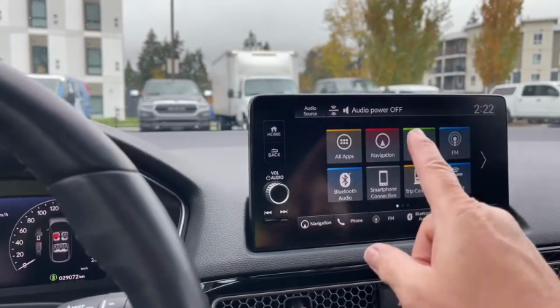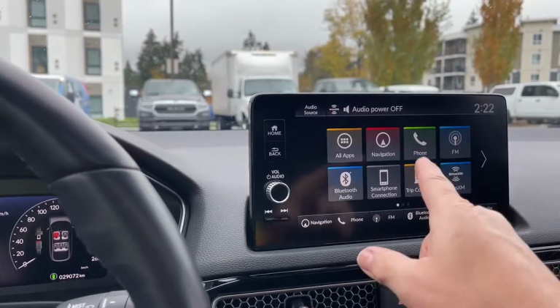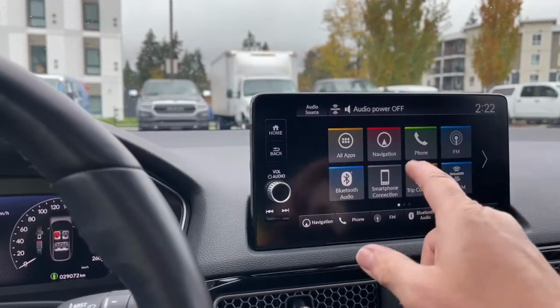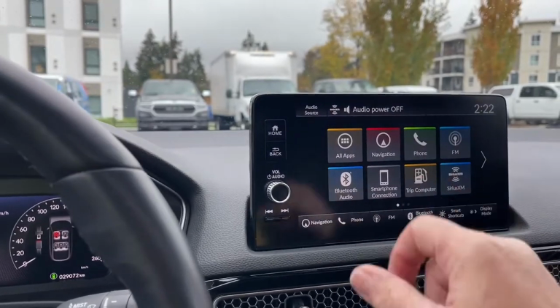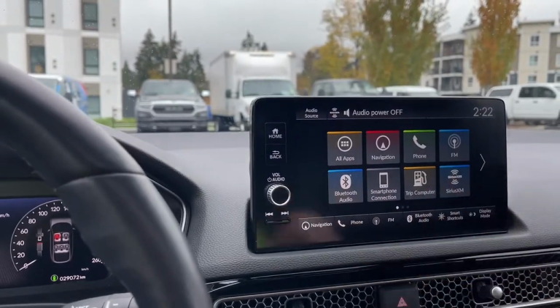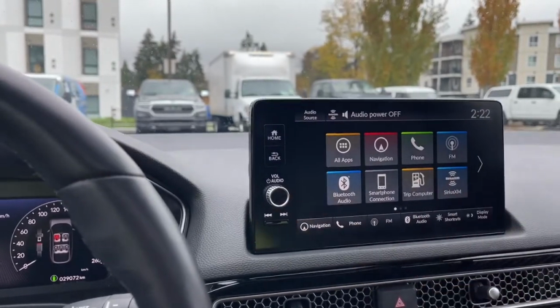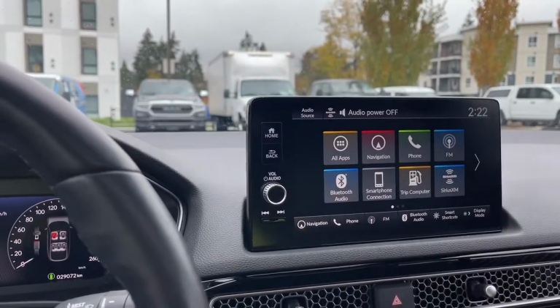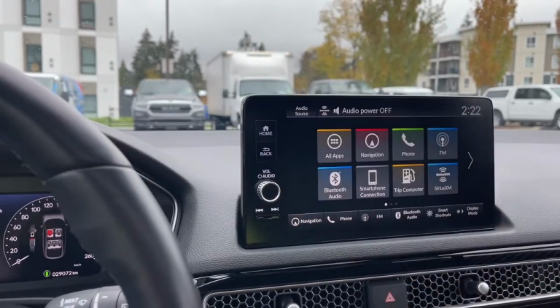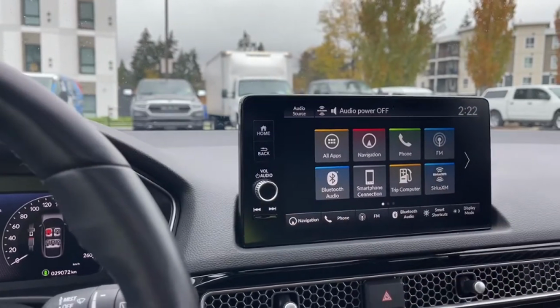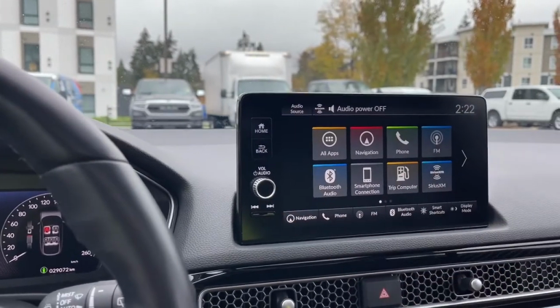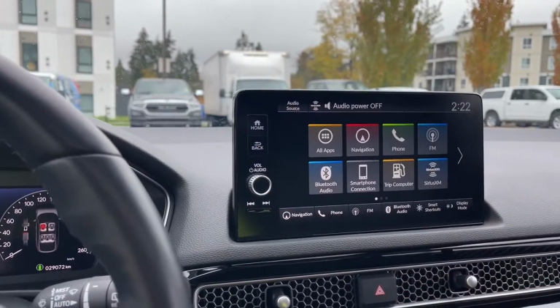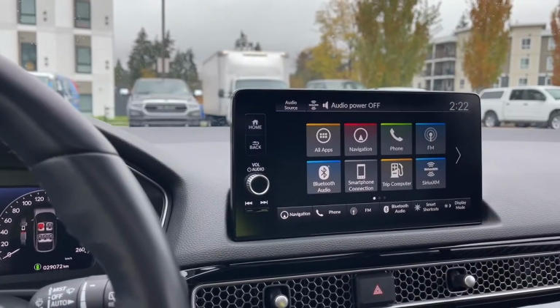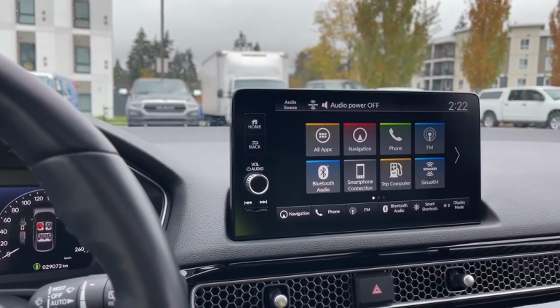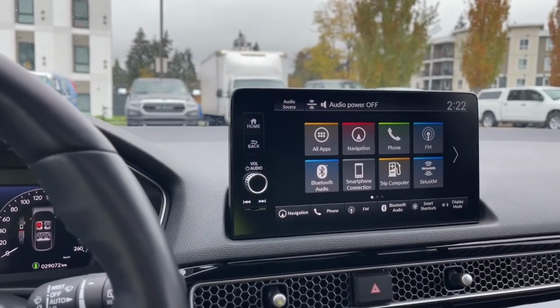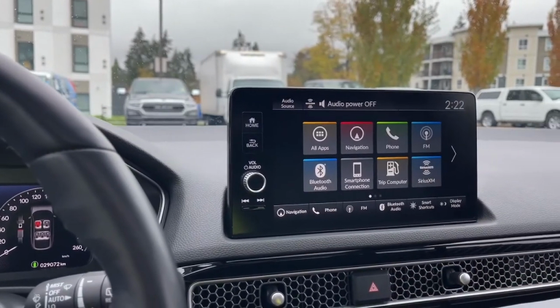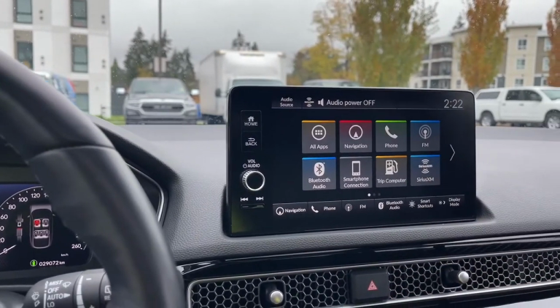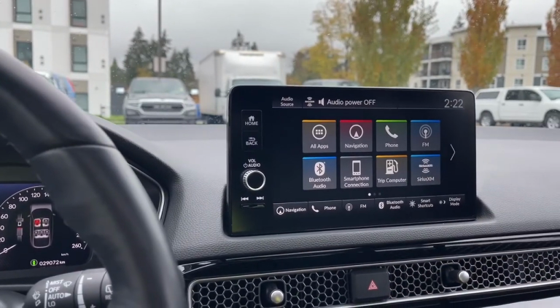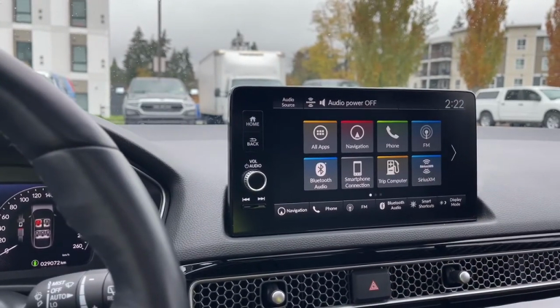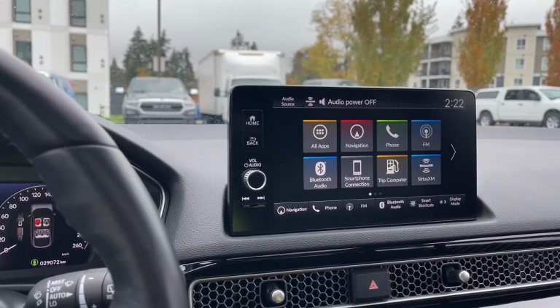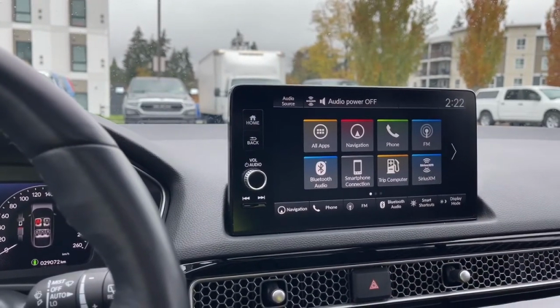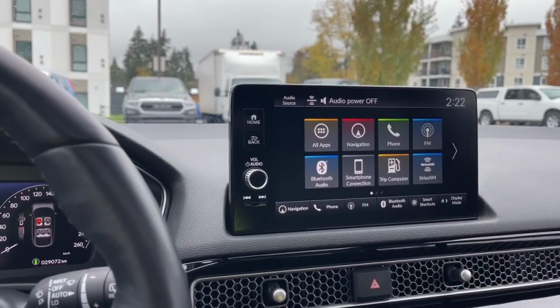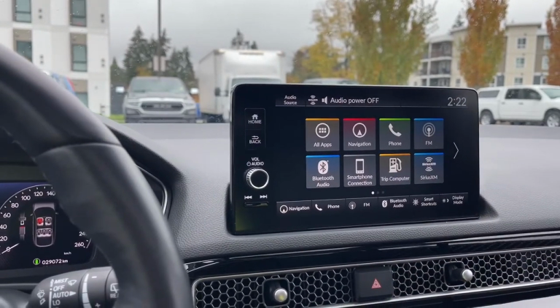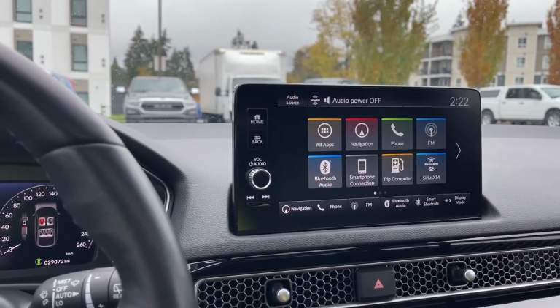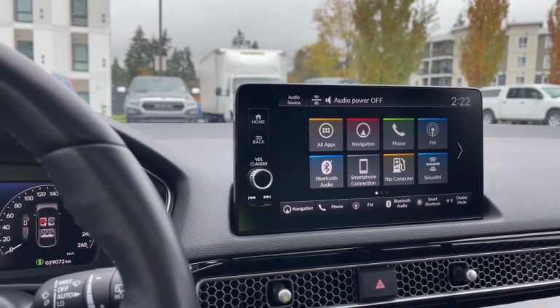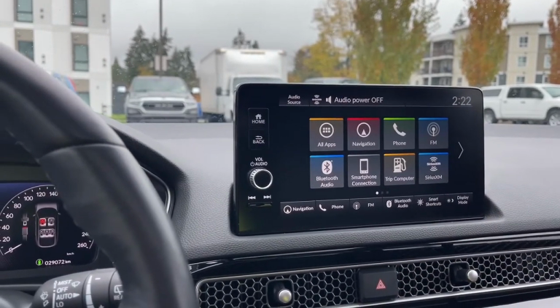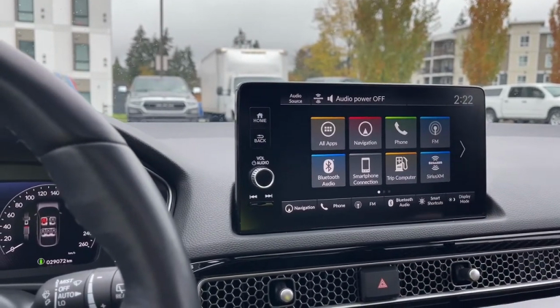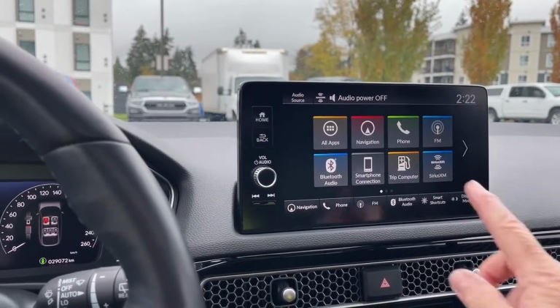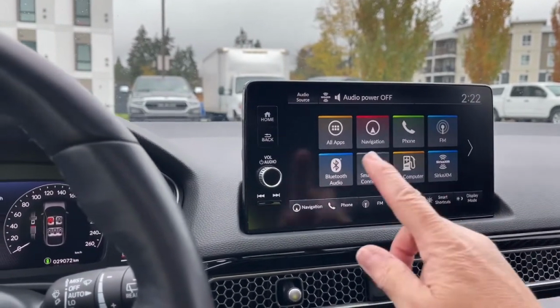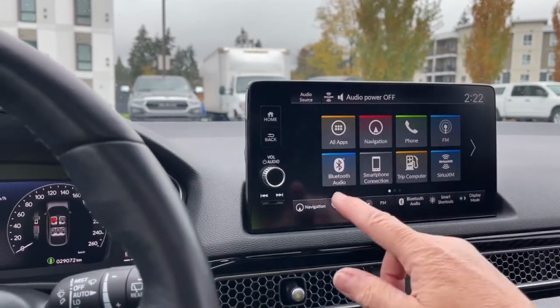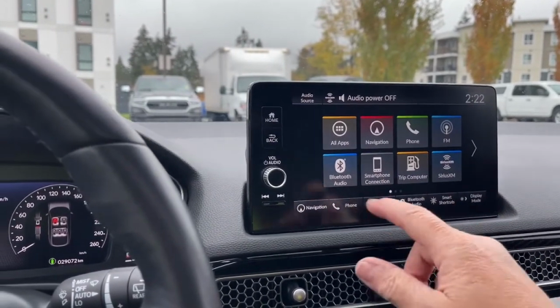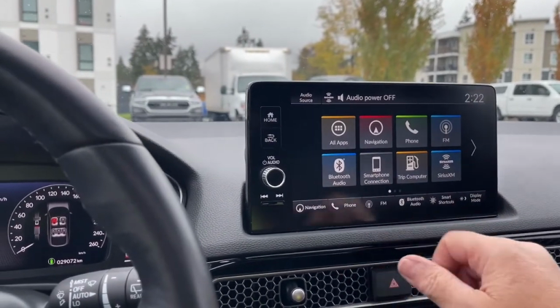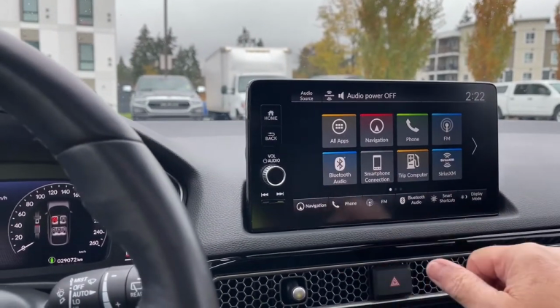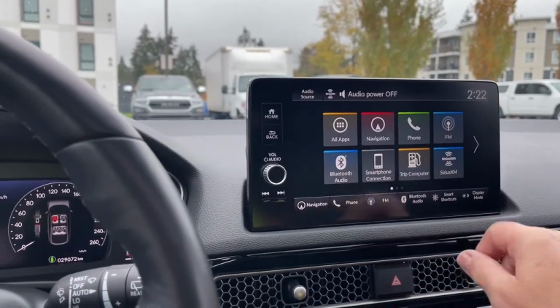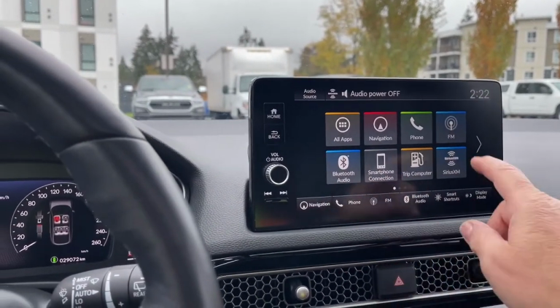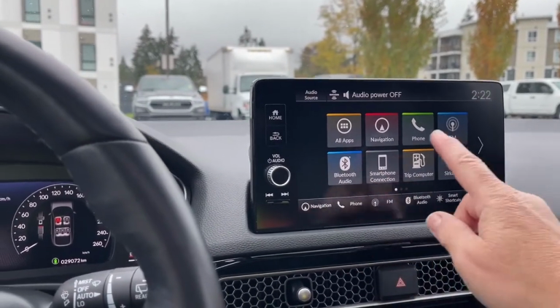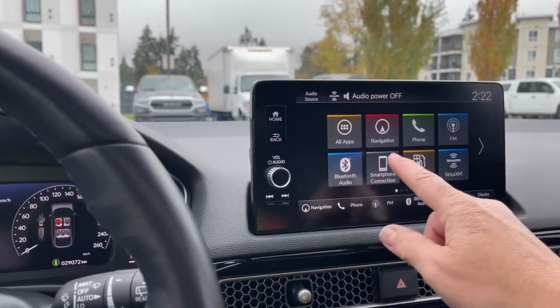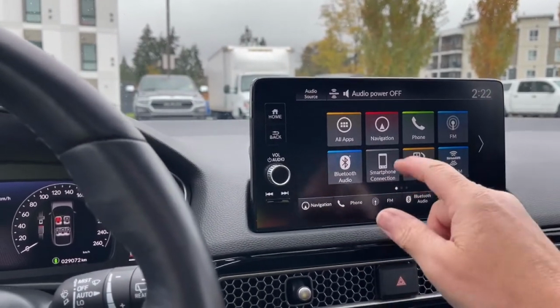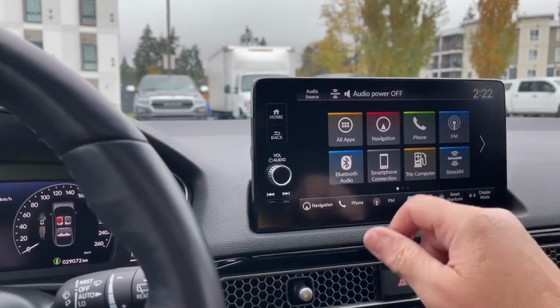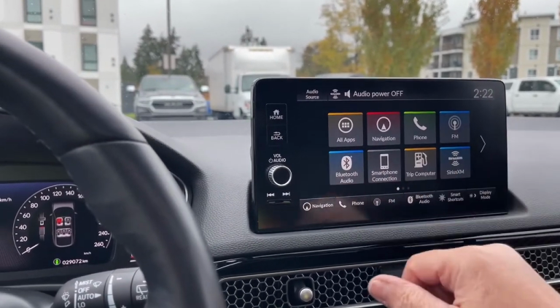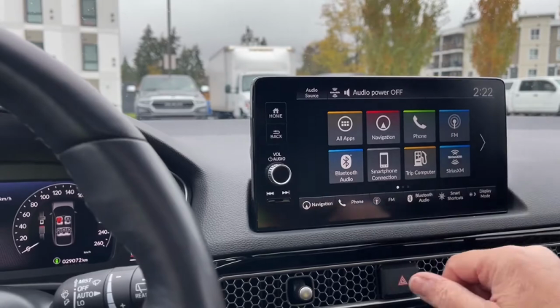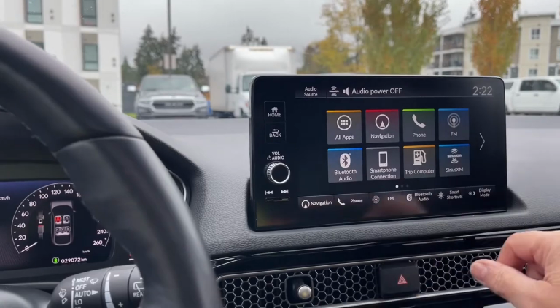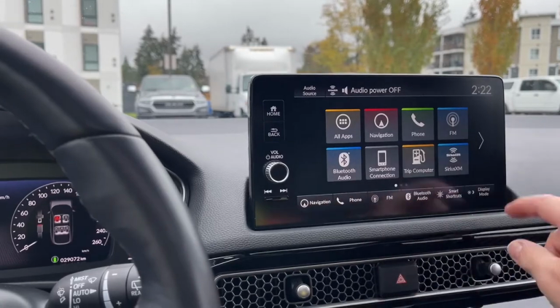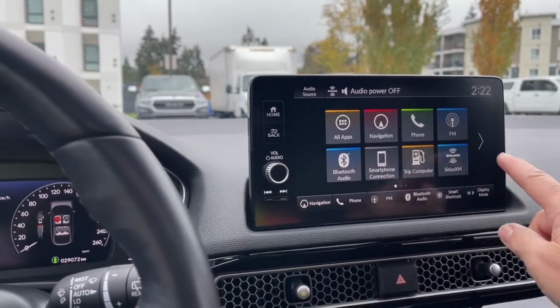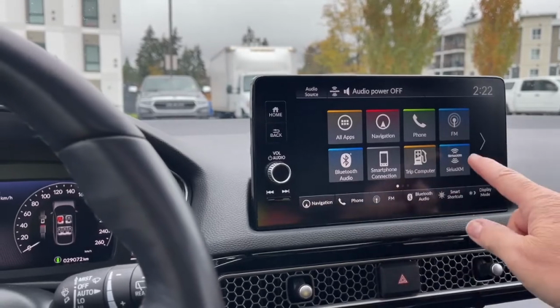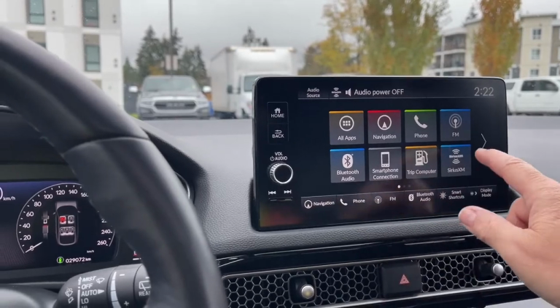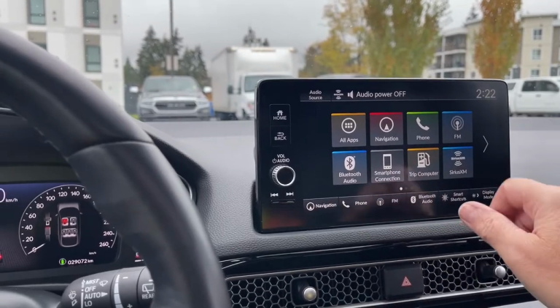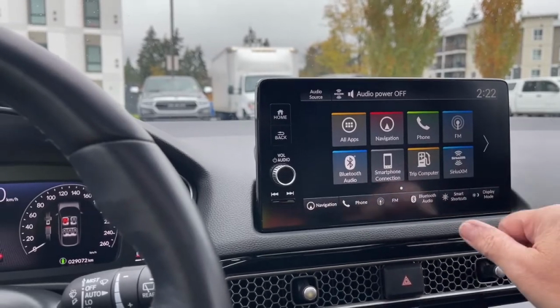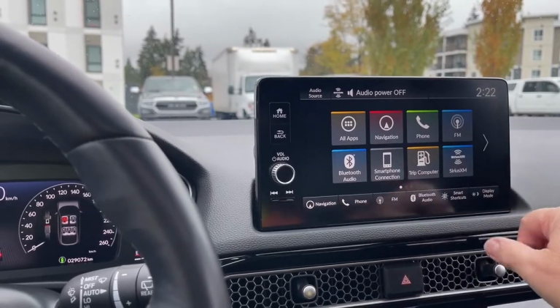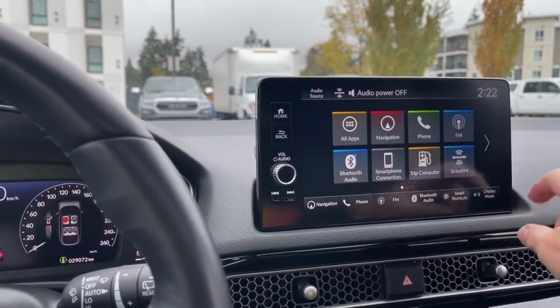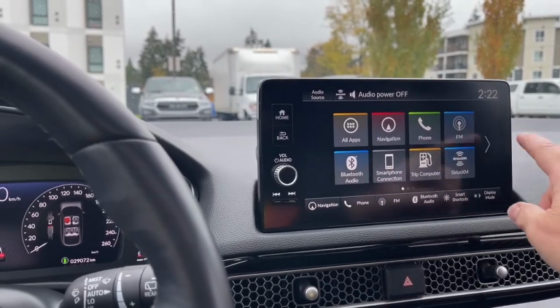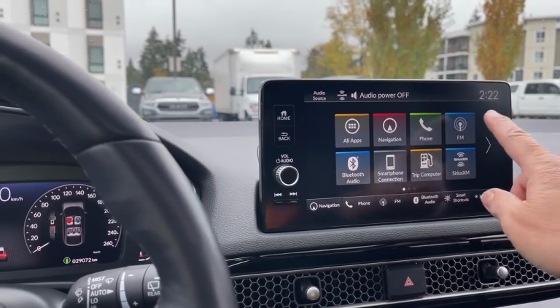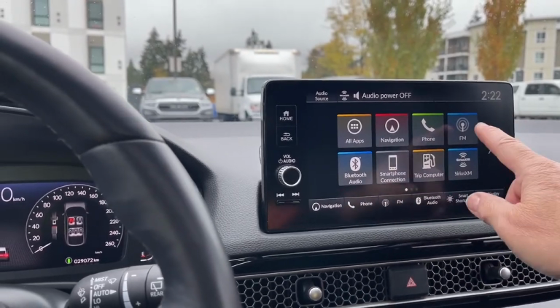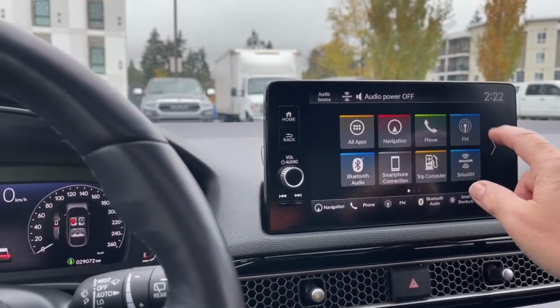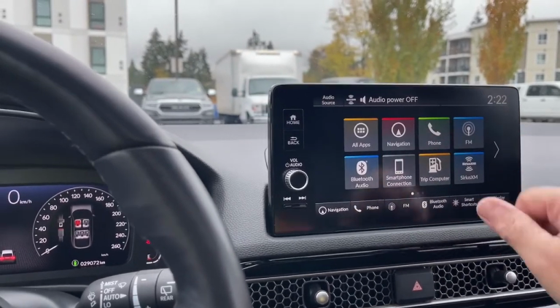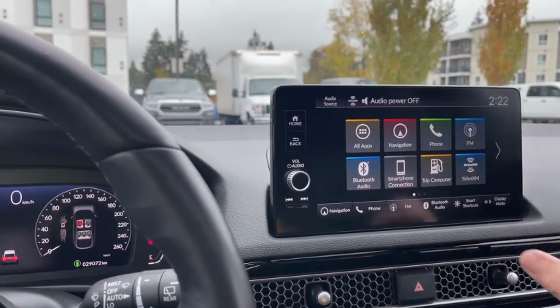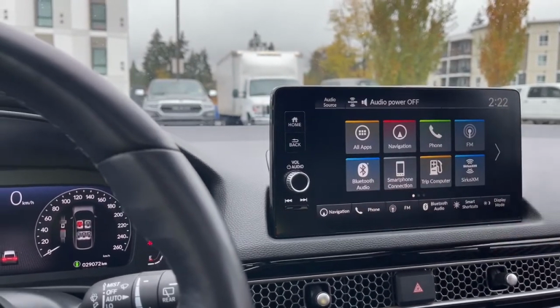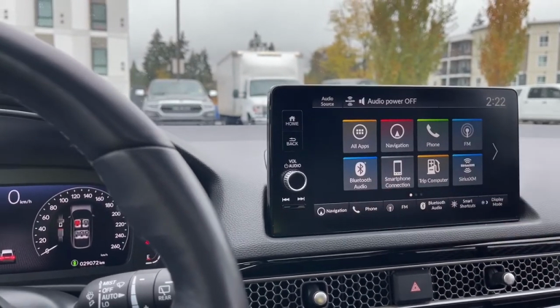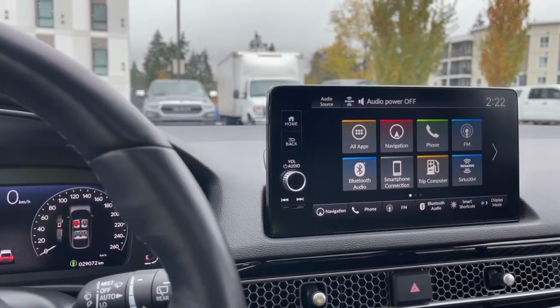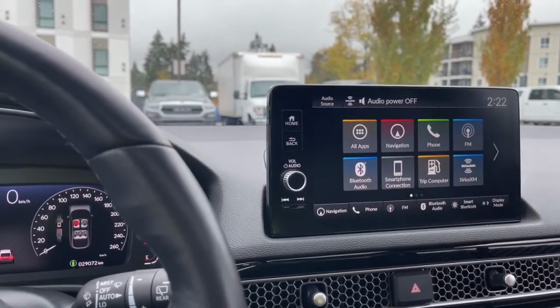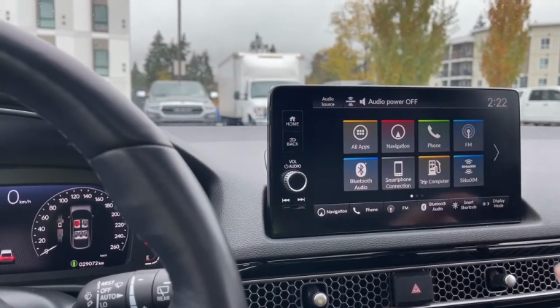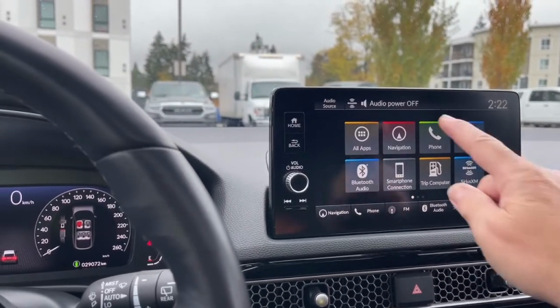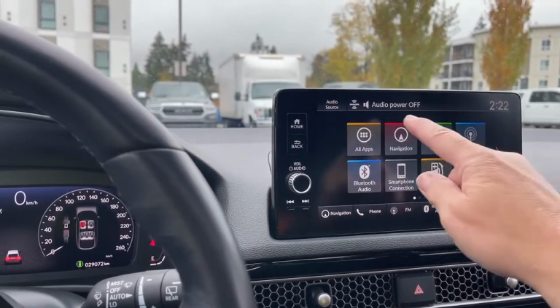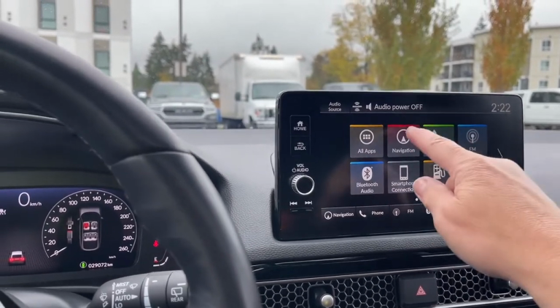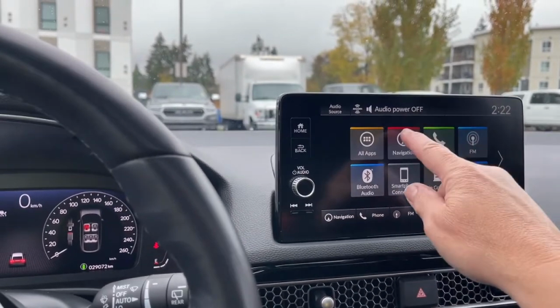Right now we're on the home screen, showing us the different options: Bluetooth, smartphone connection, Sirius XM, and you have AM and FM as well.